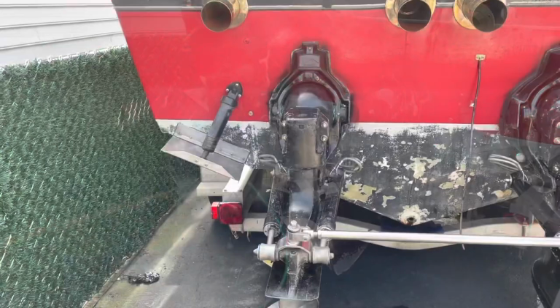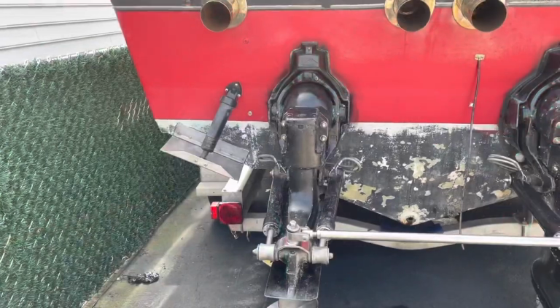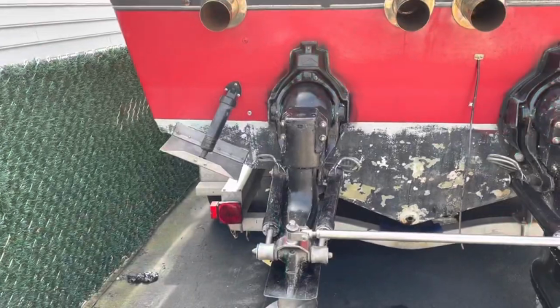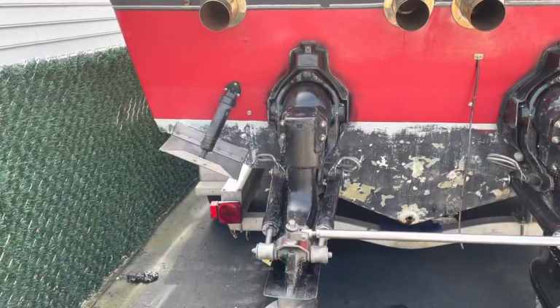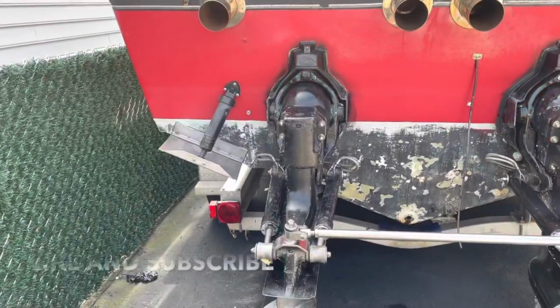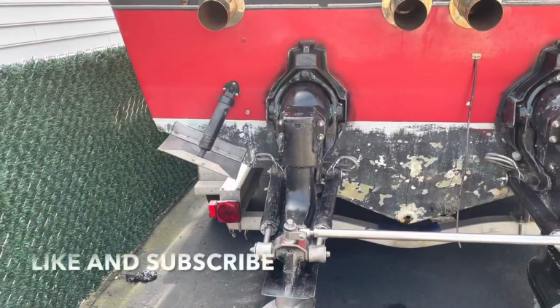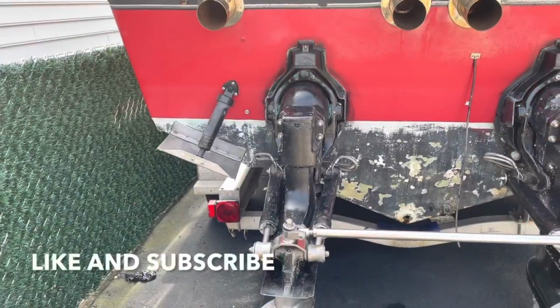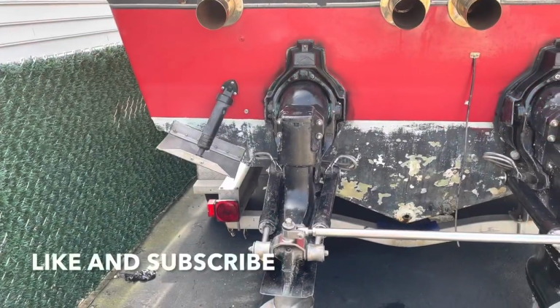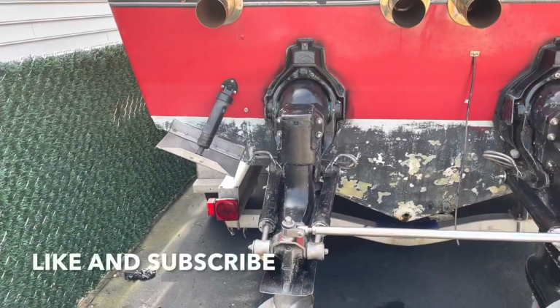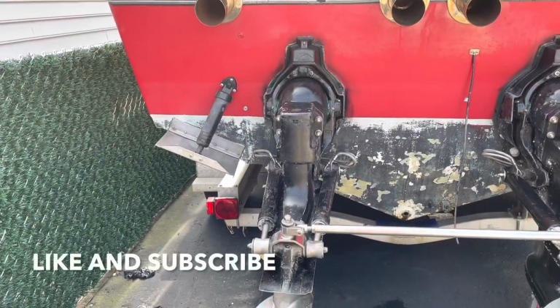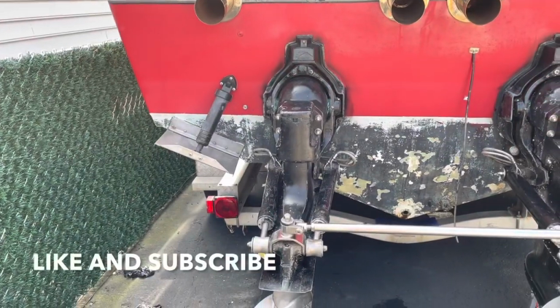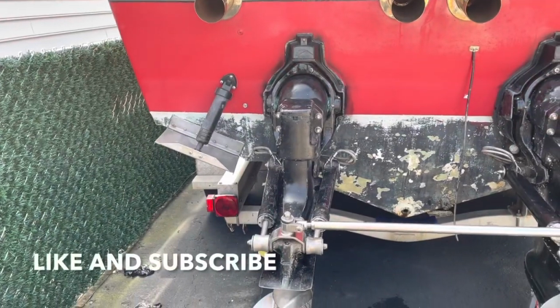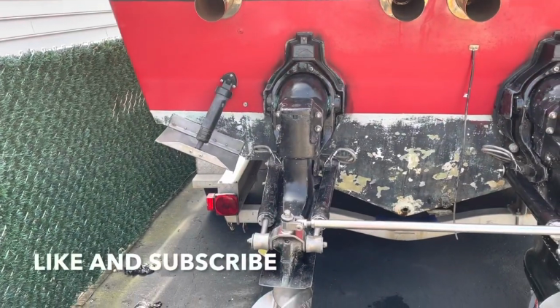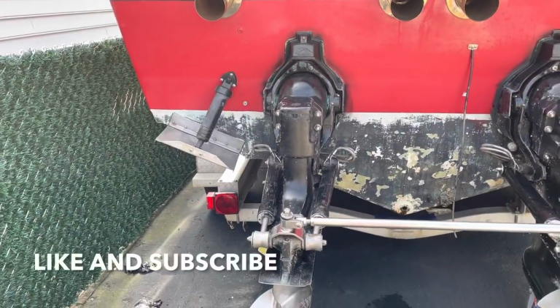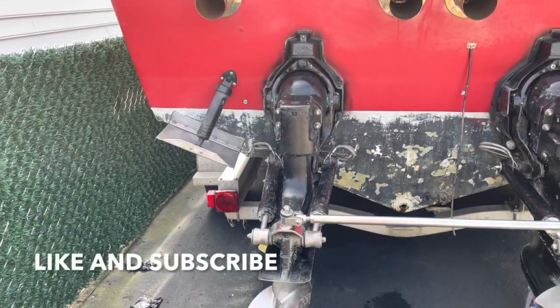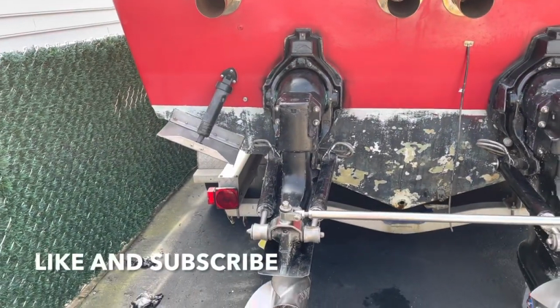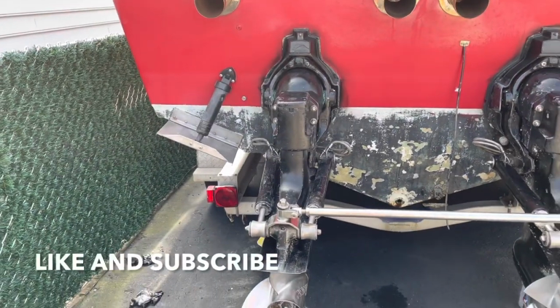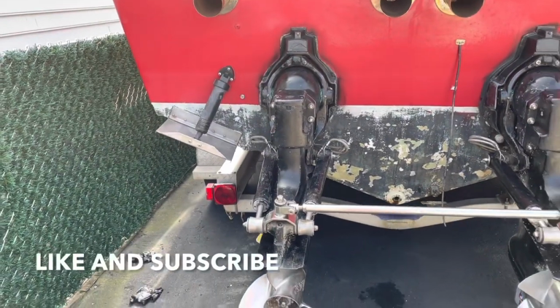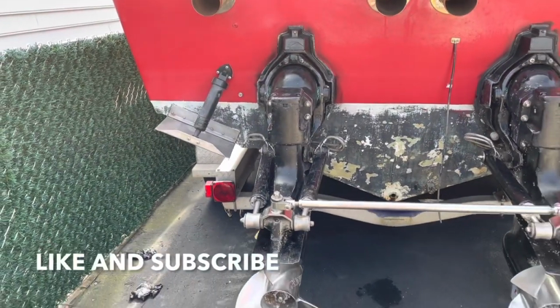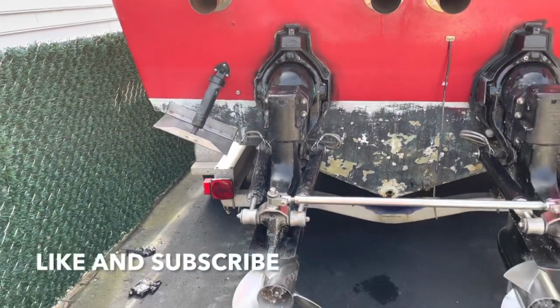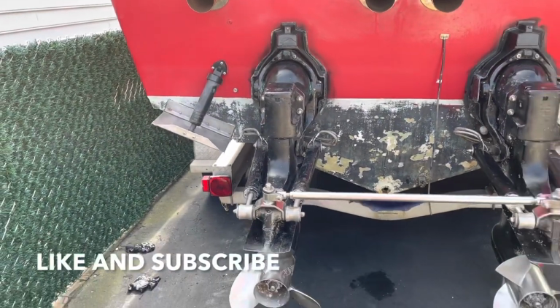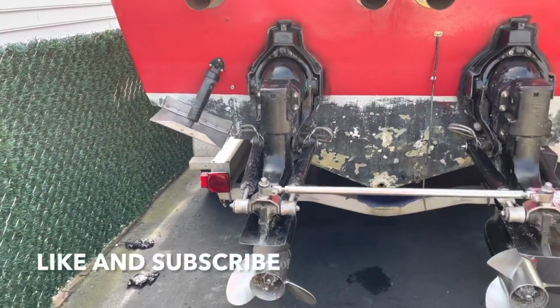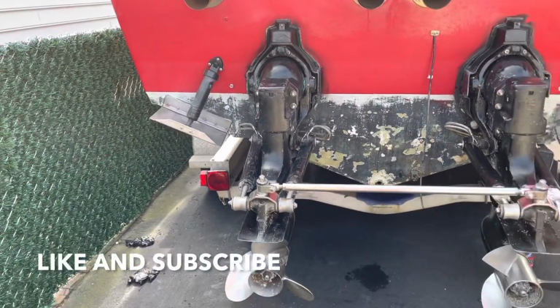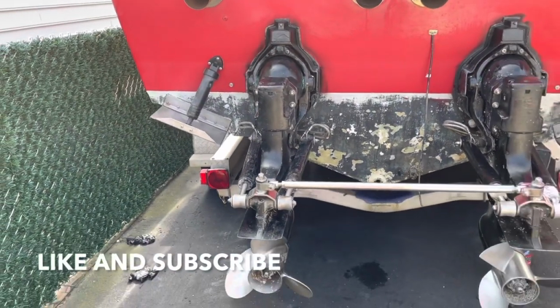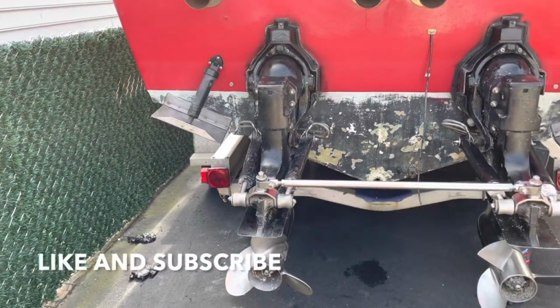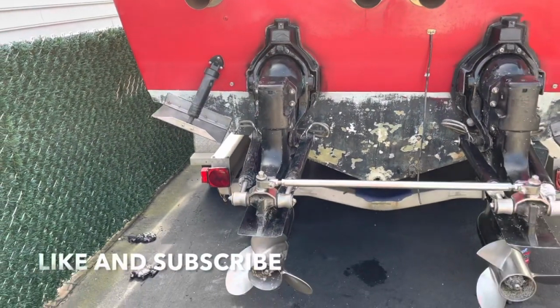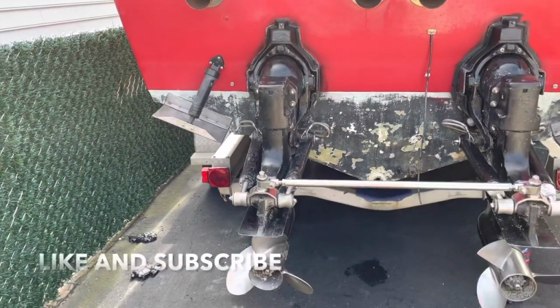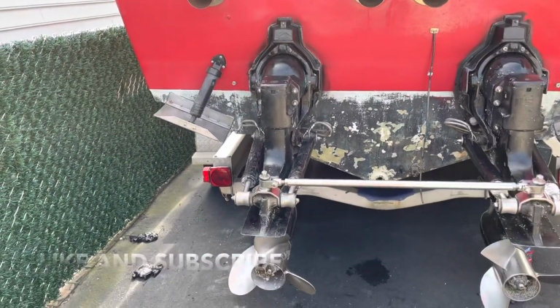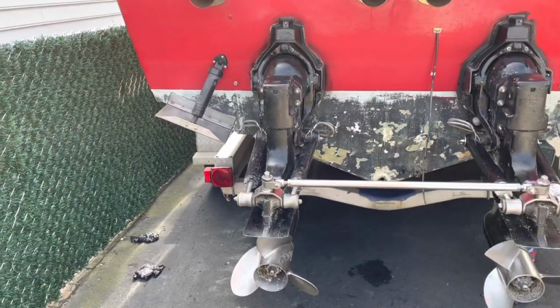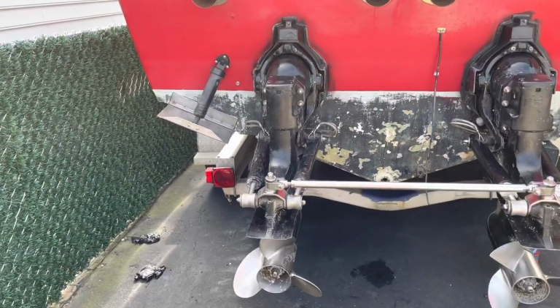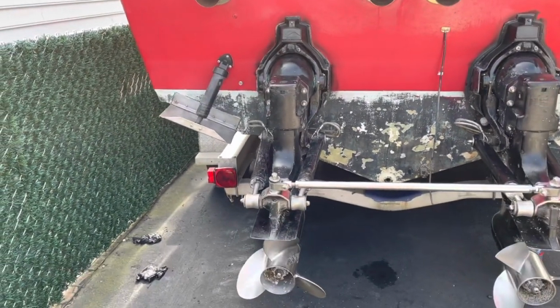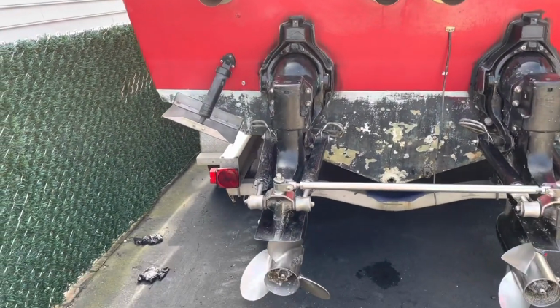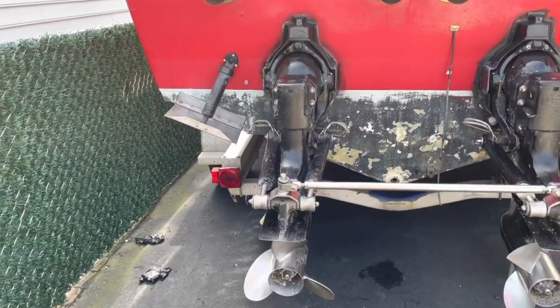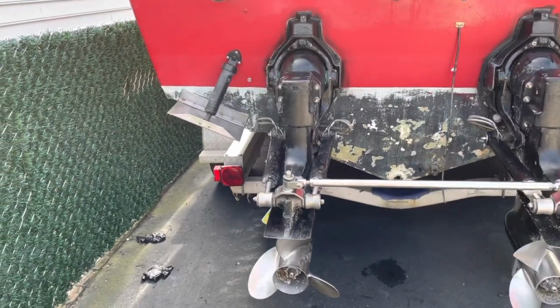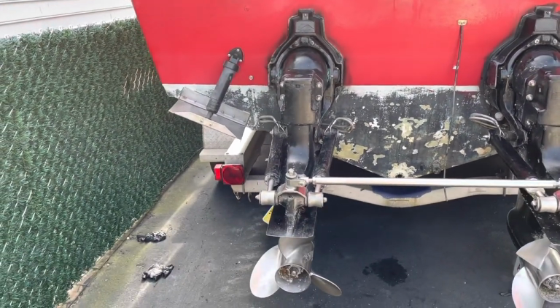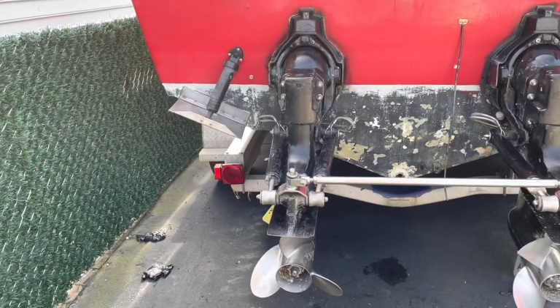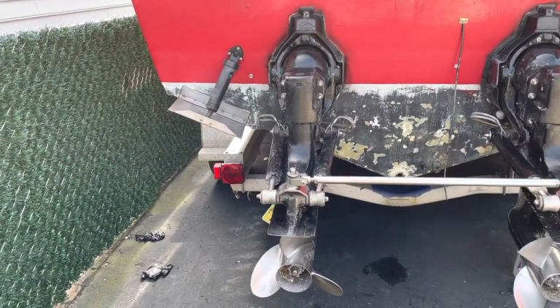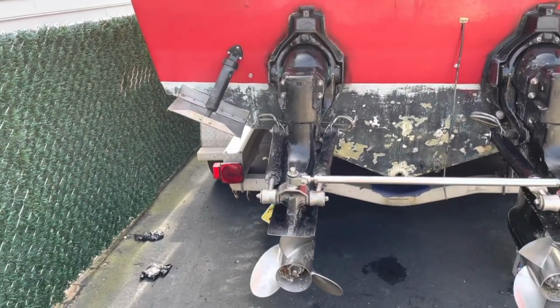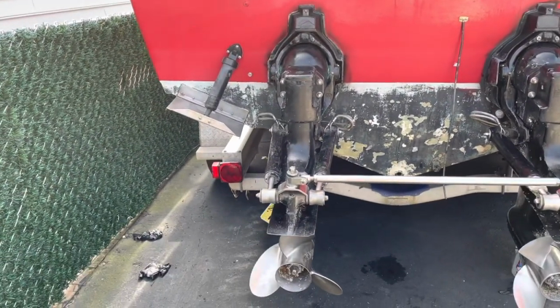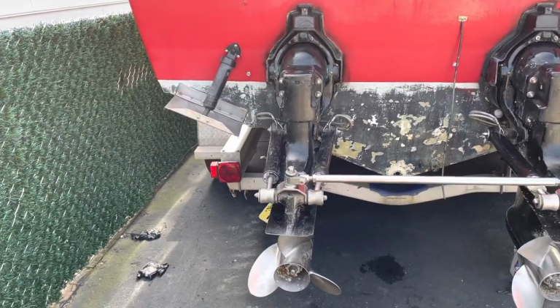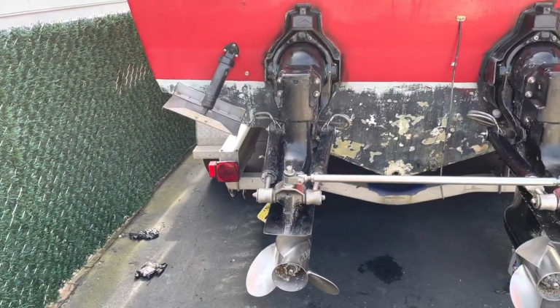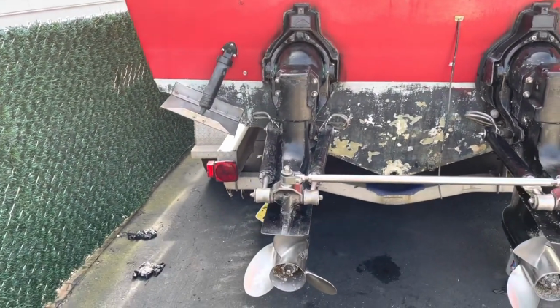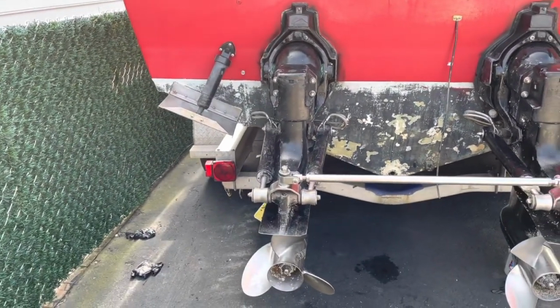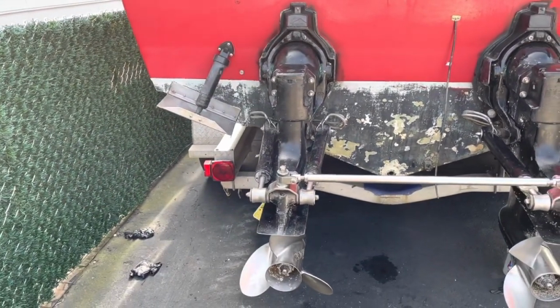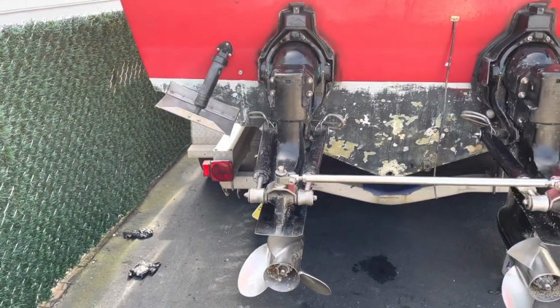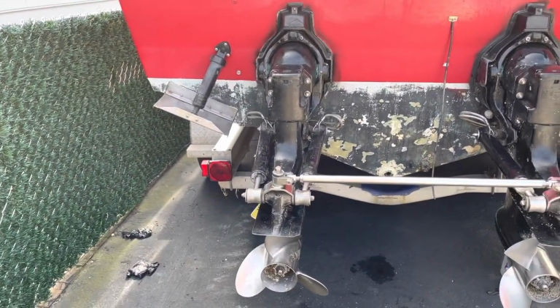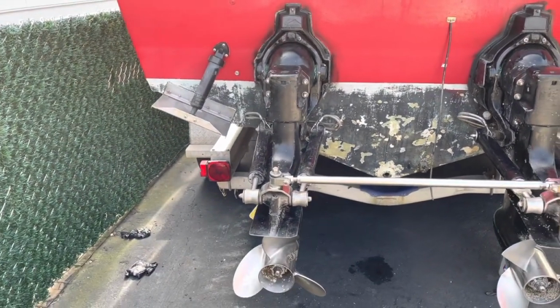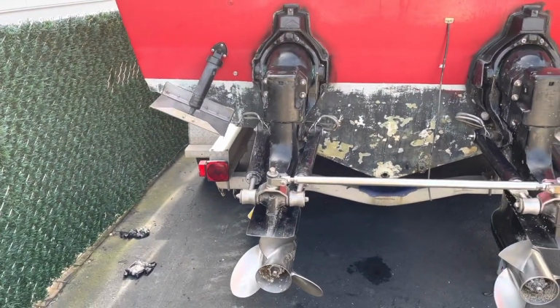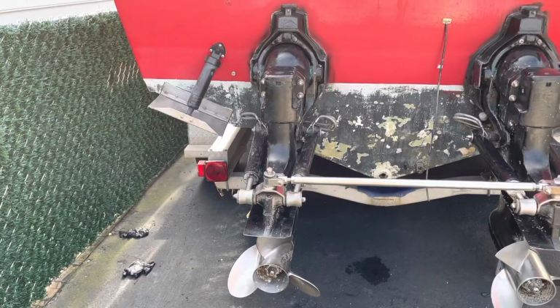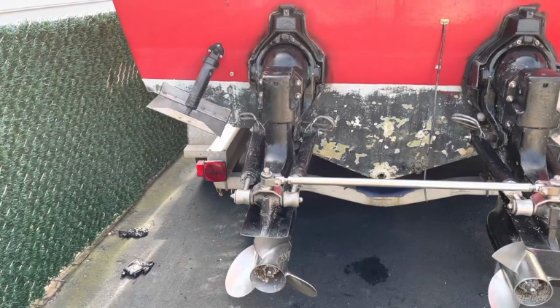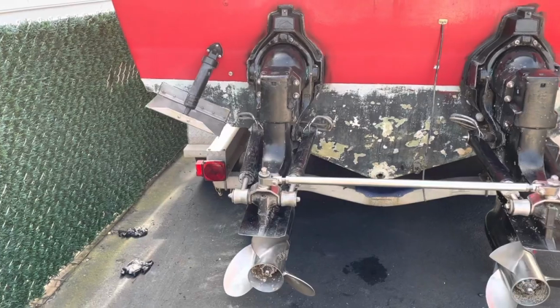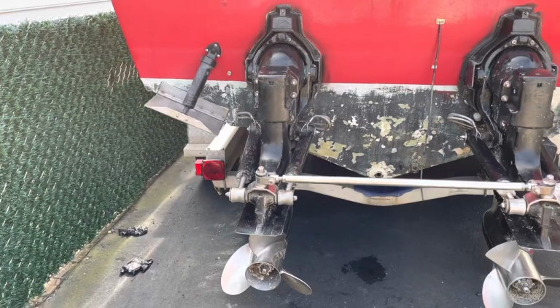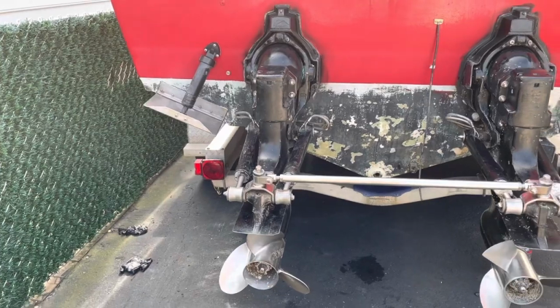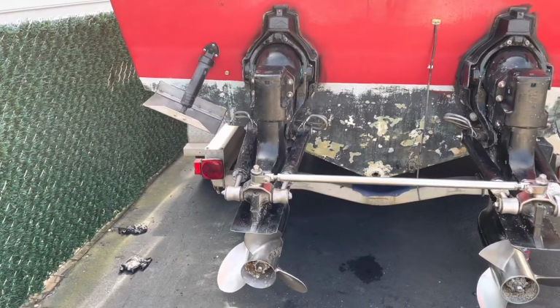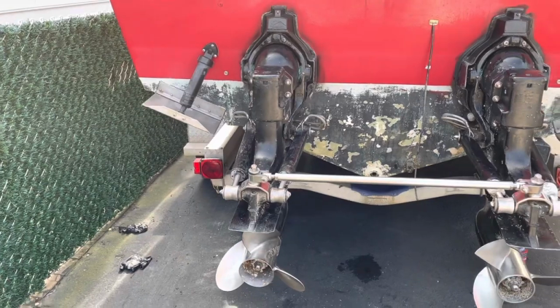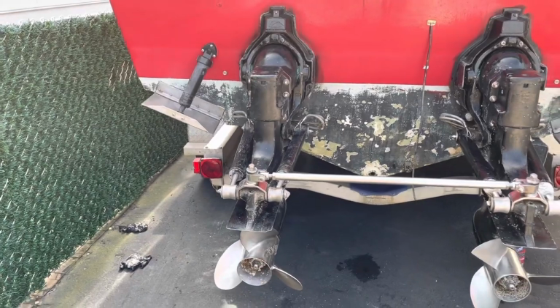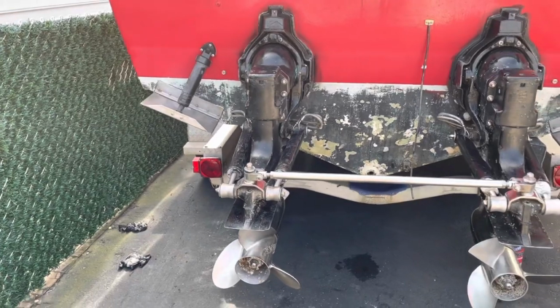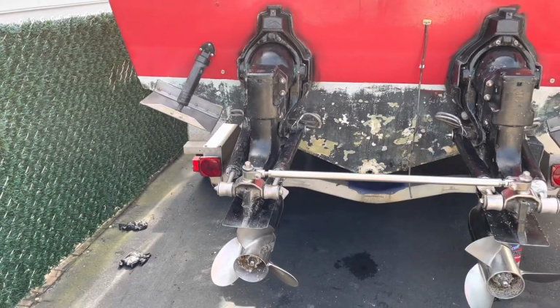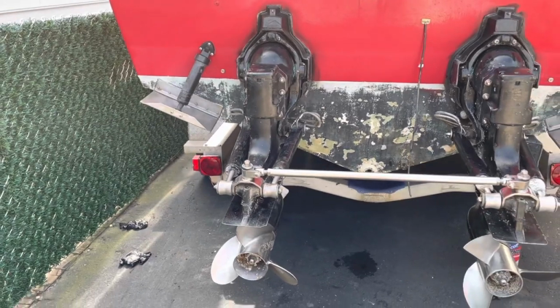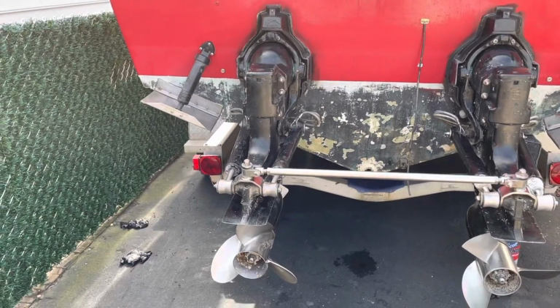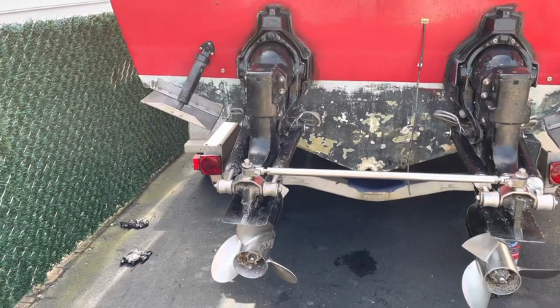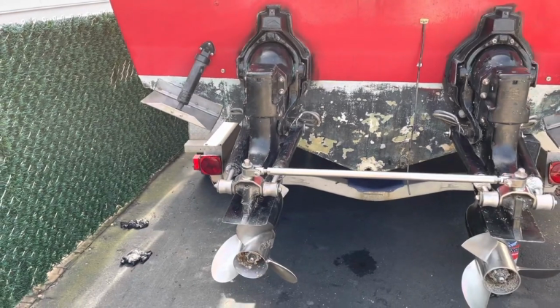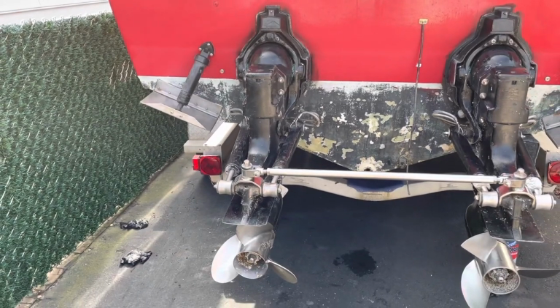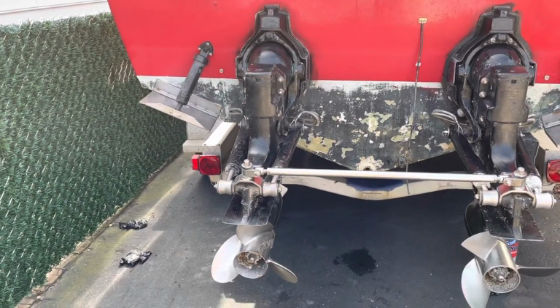All right guys, that's how you do it. I hope this video helped you out. Like and subscribe — talk to you guys later, take care.